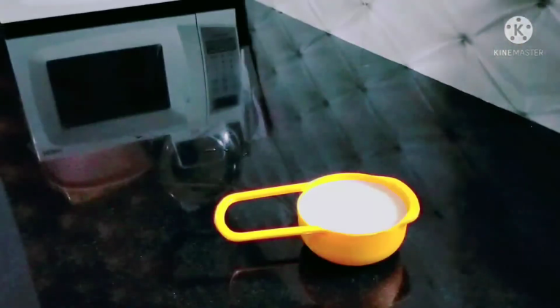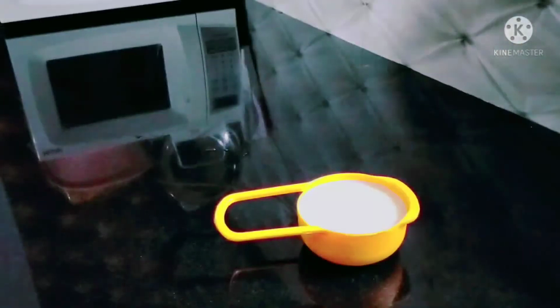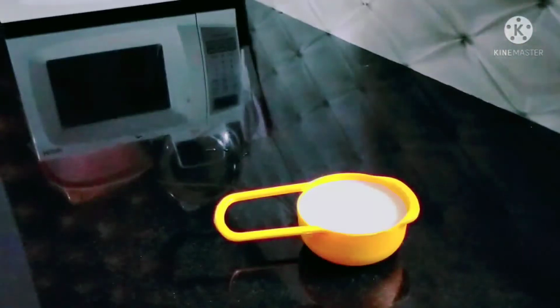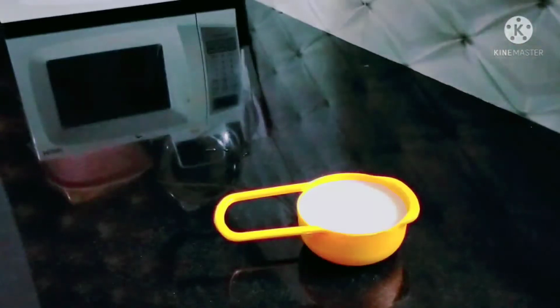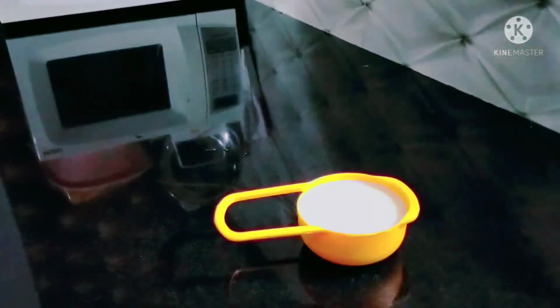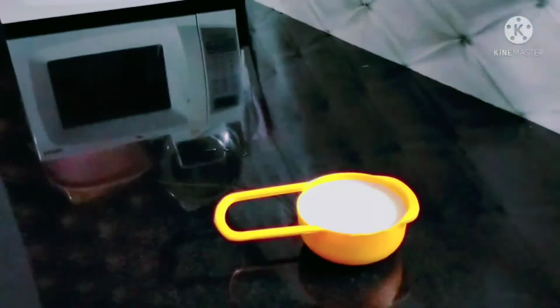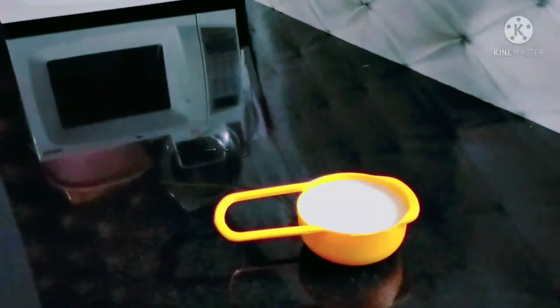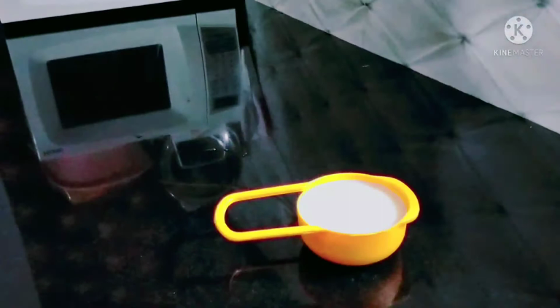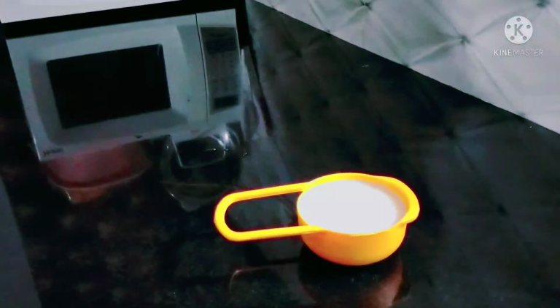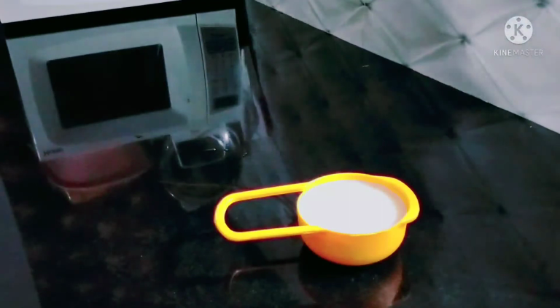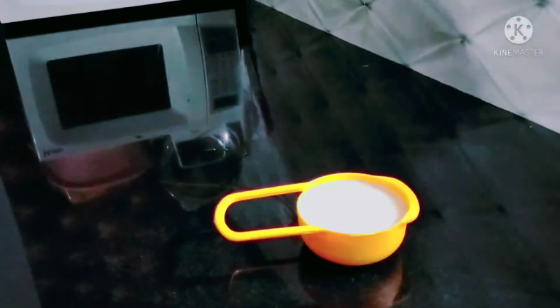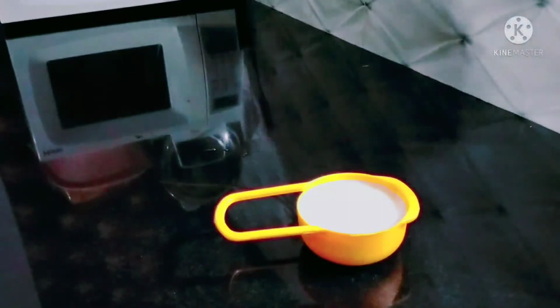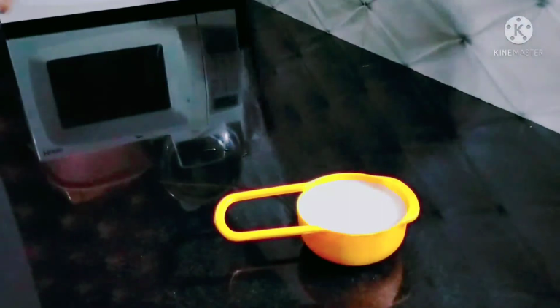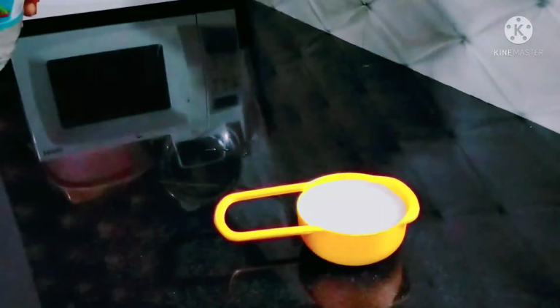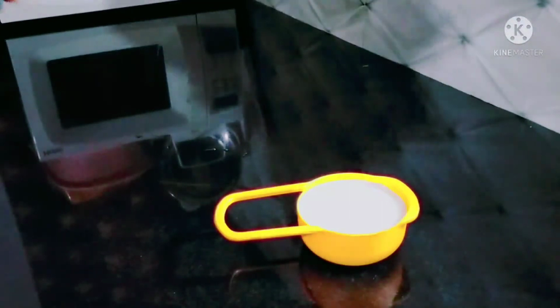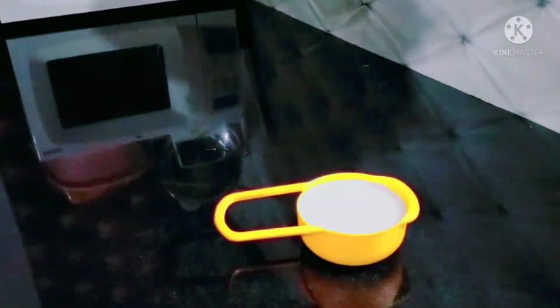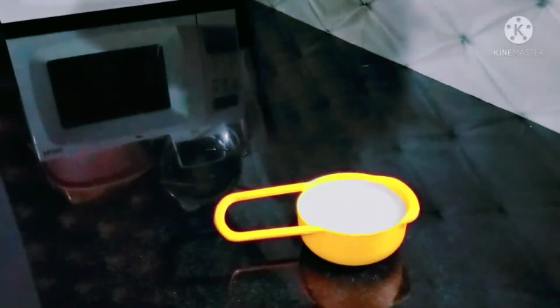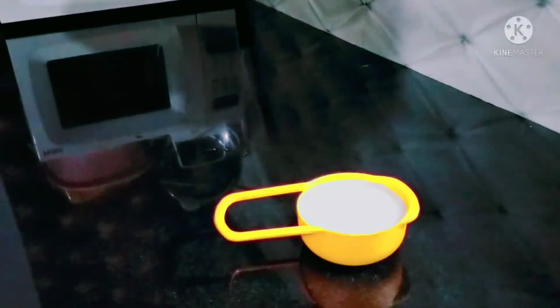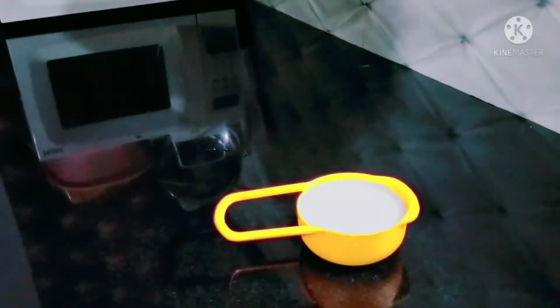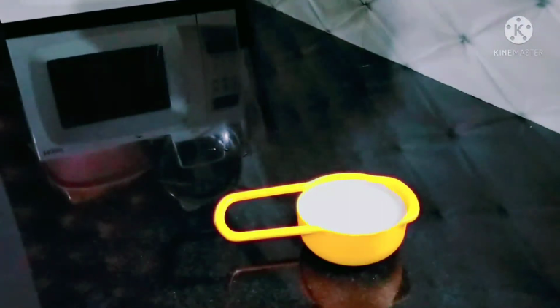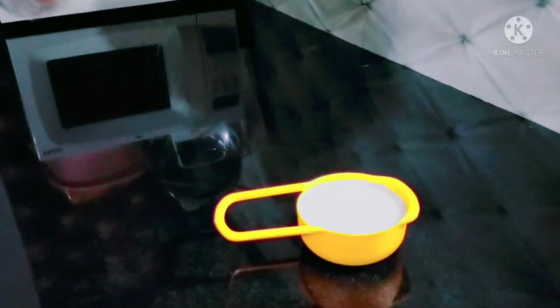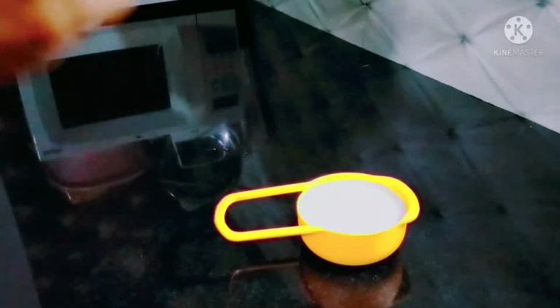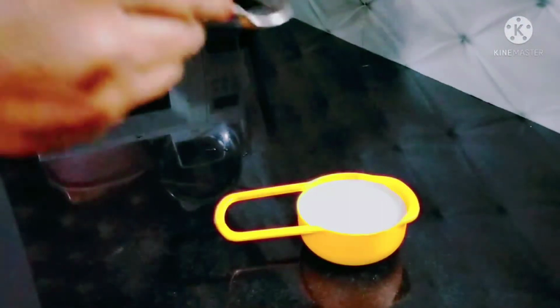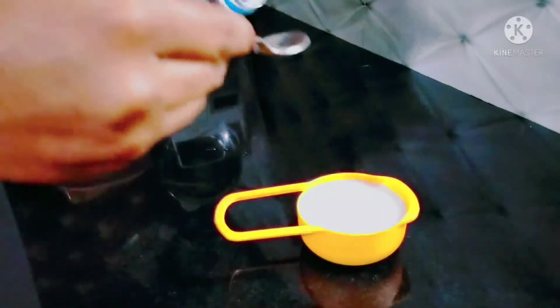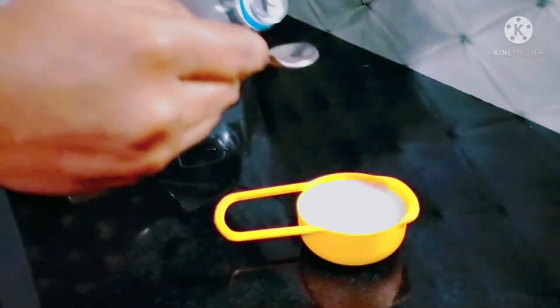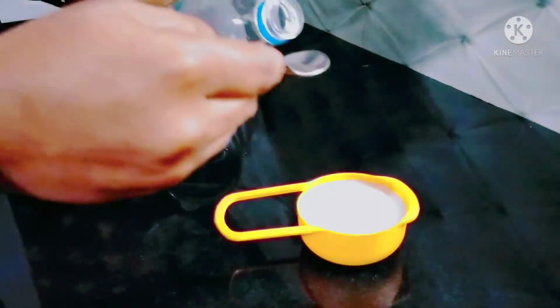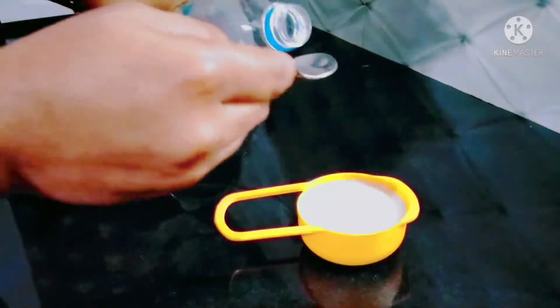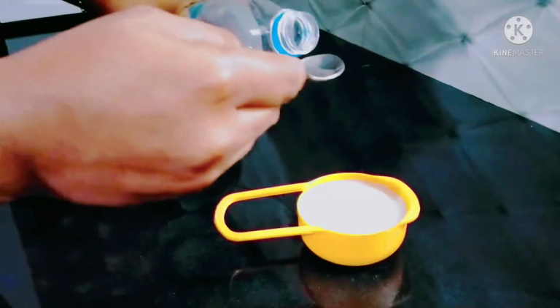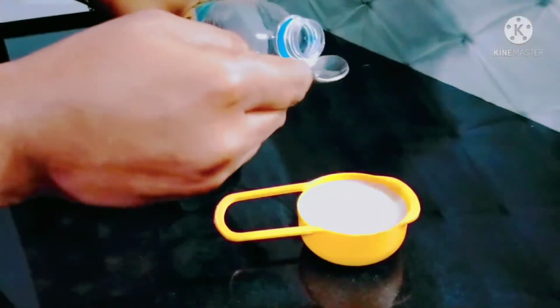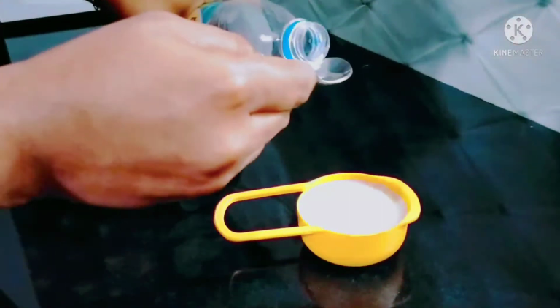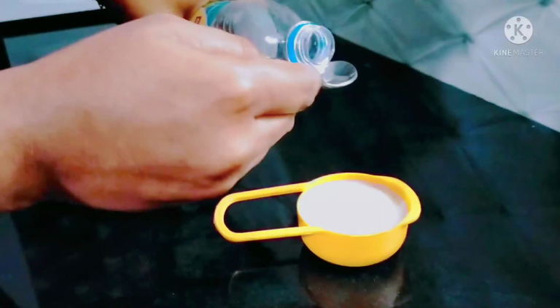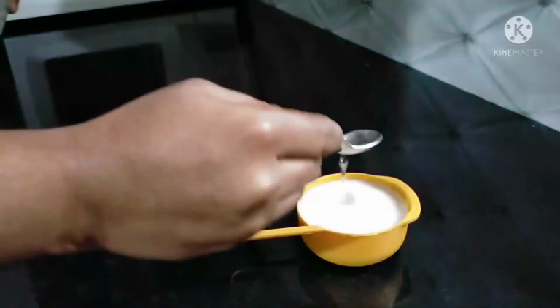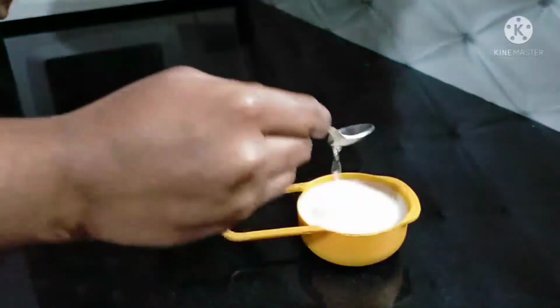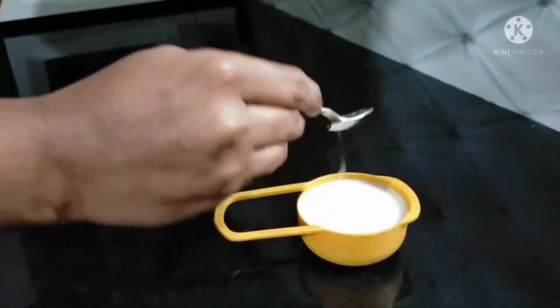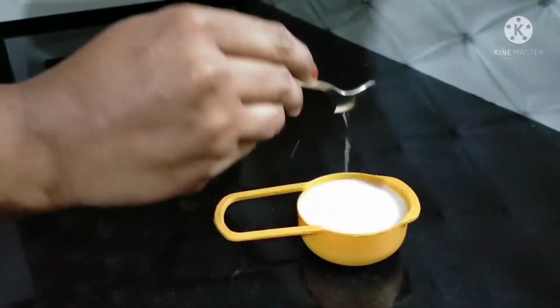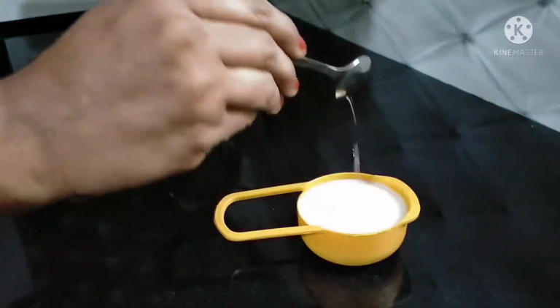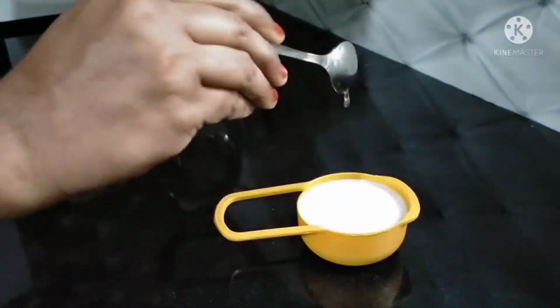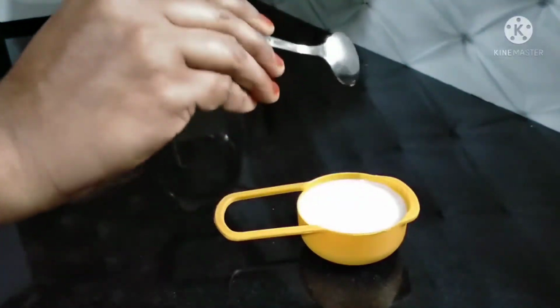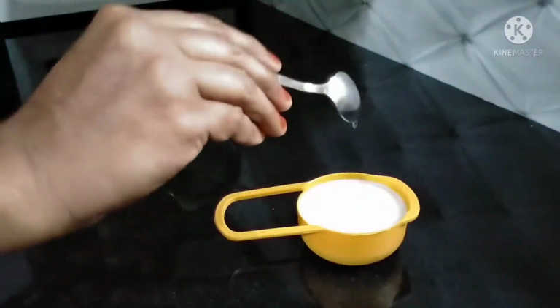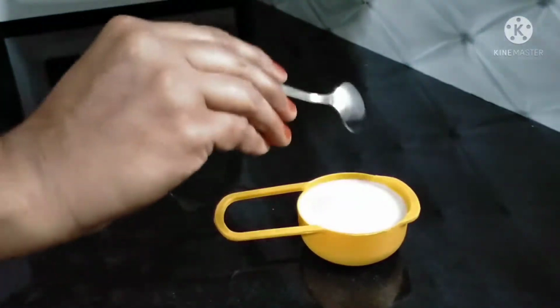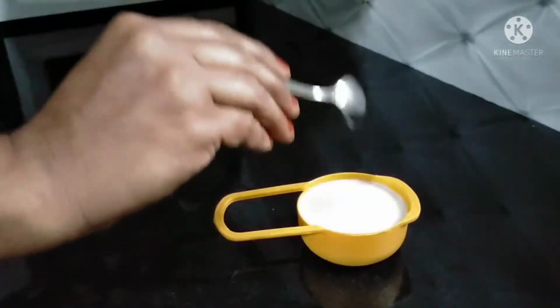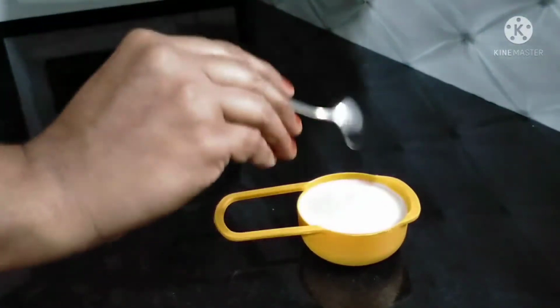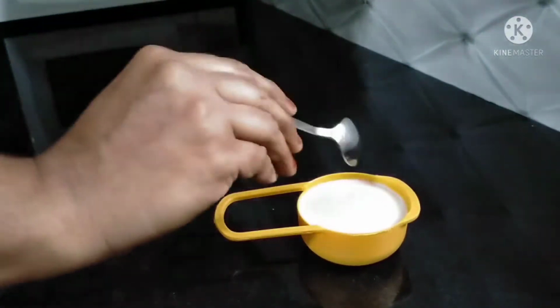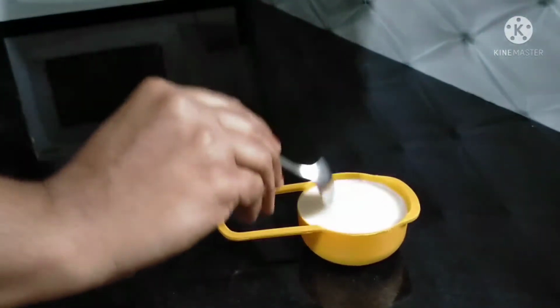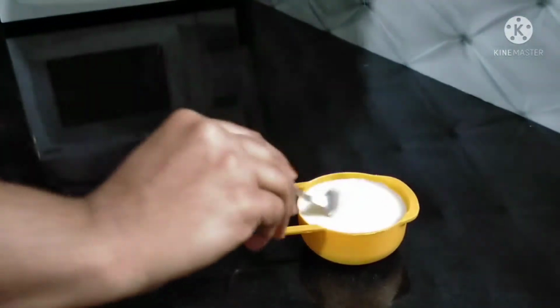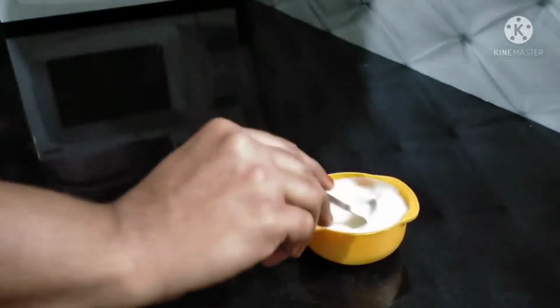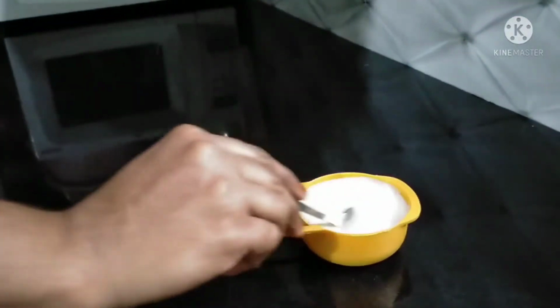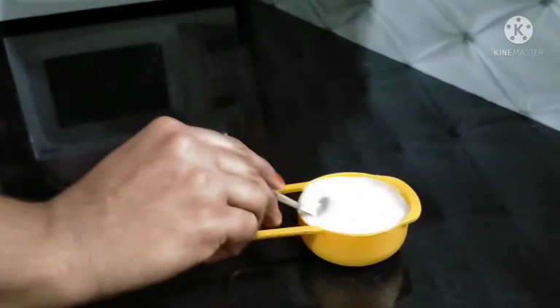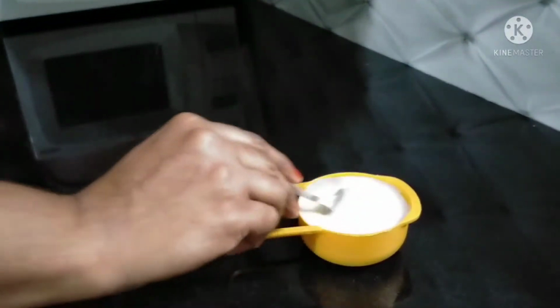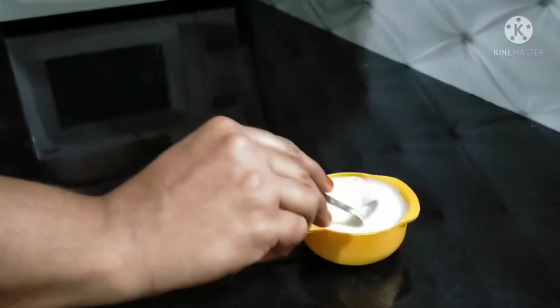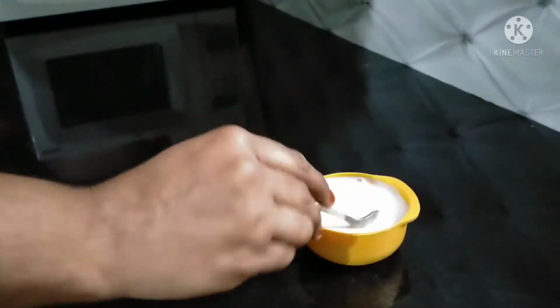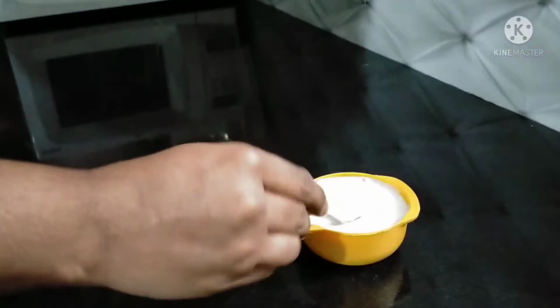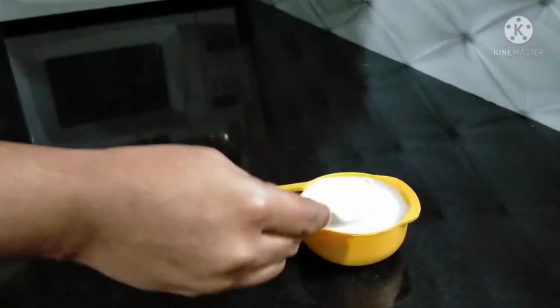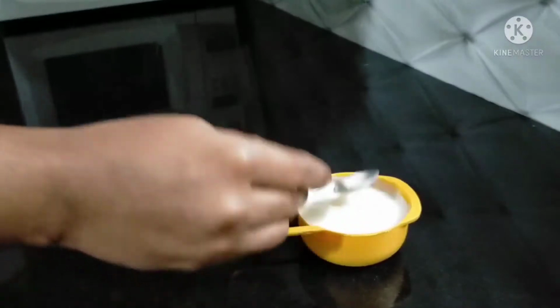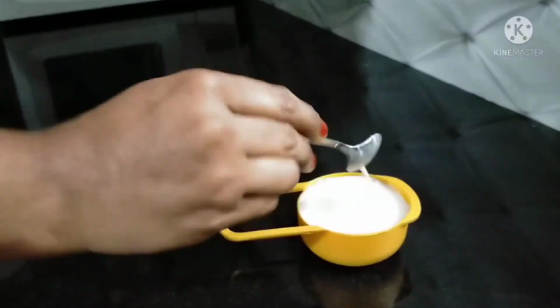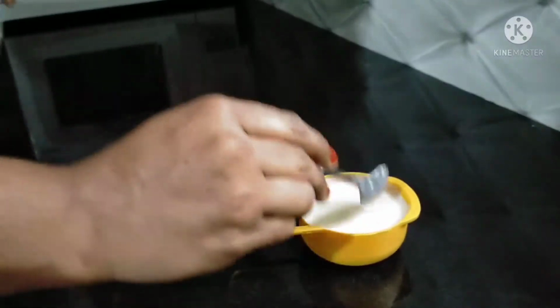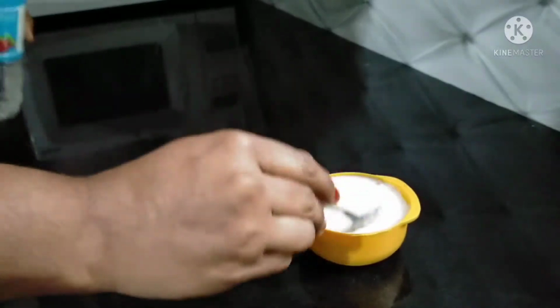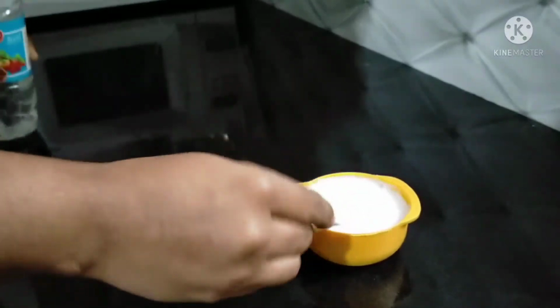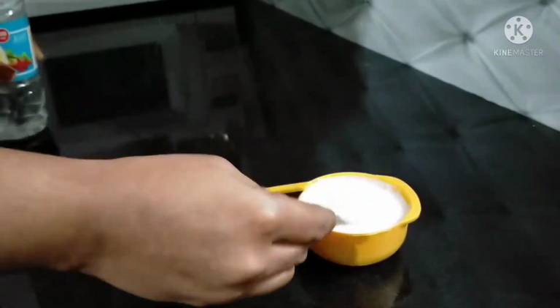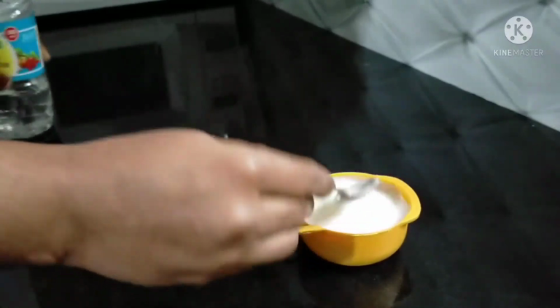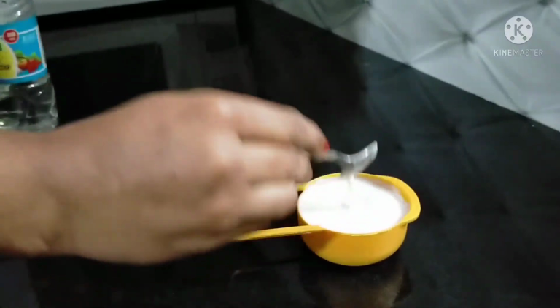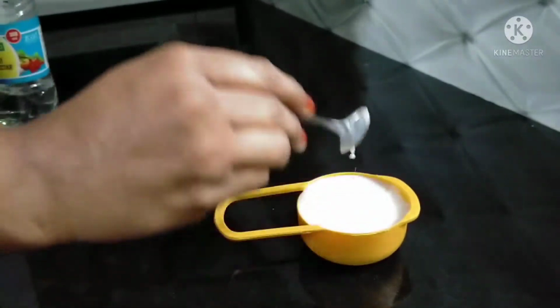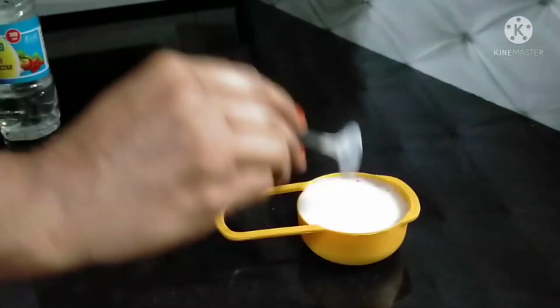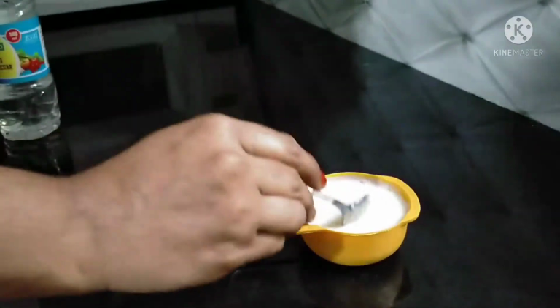Hello friends, welcome back to my channel. I am going to show you a special dessert. What is it?